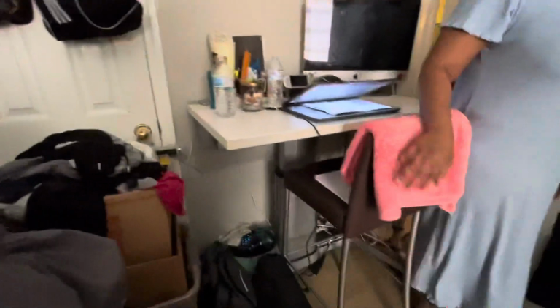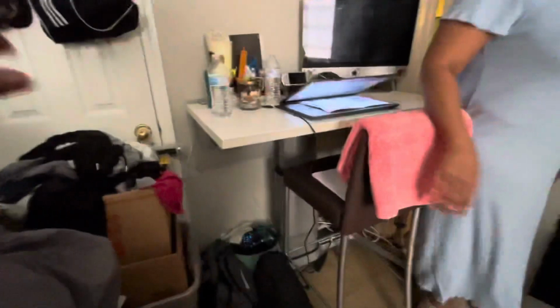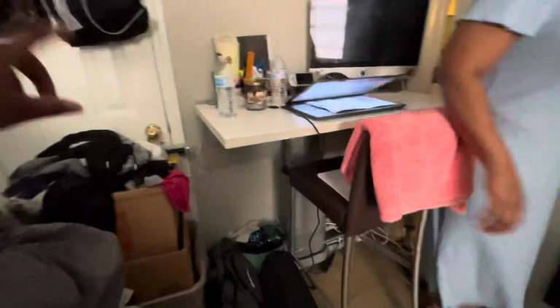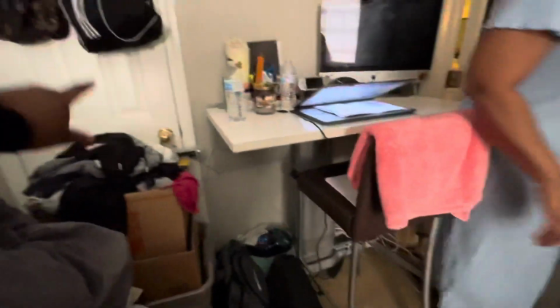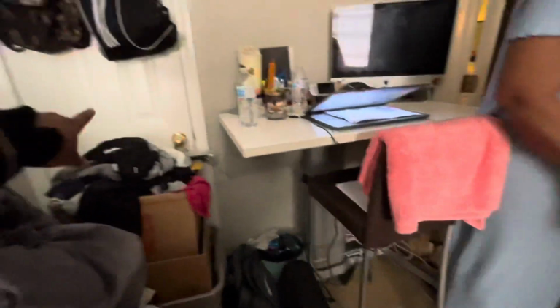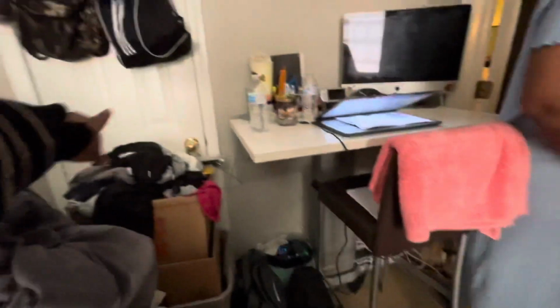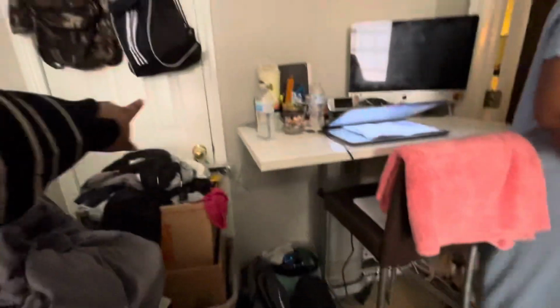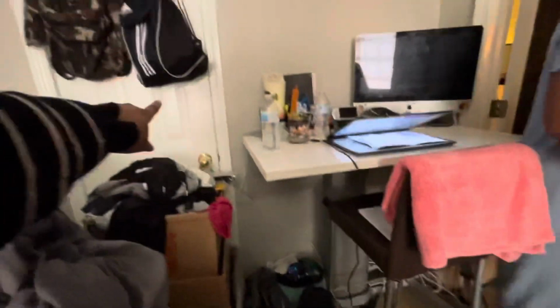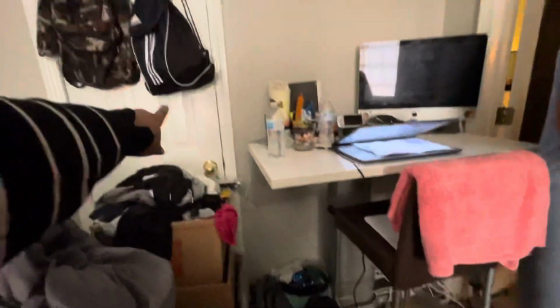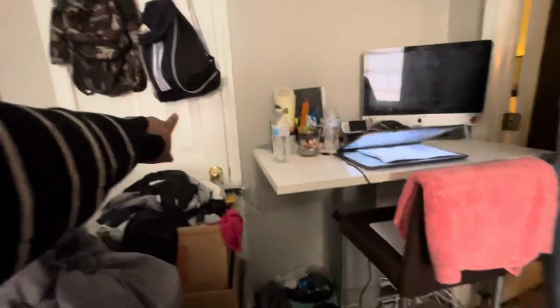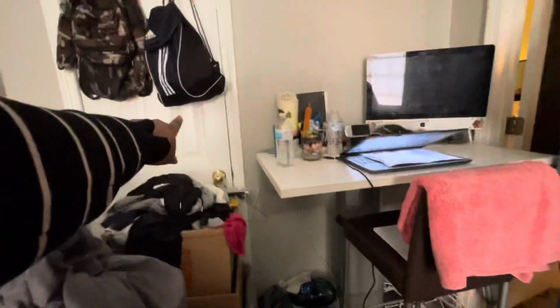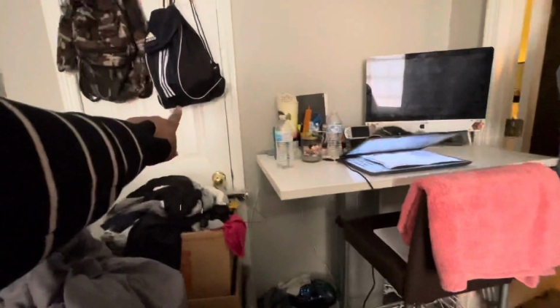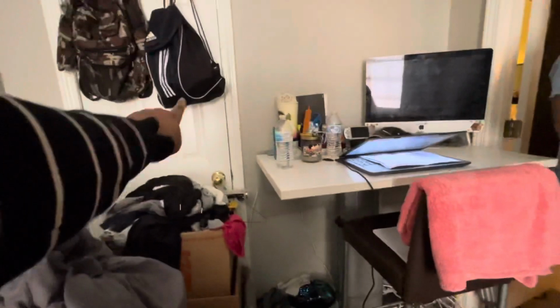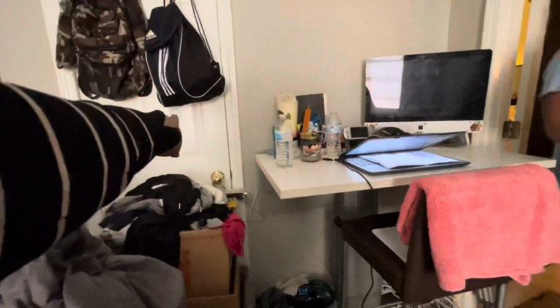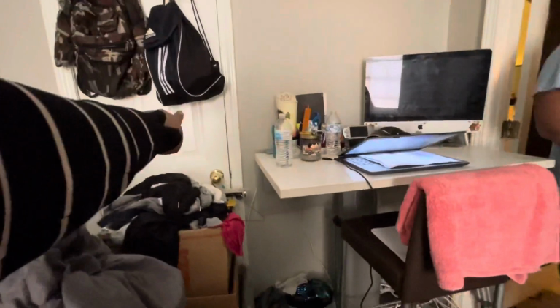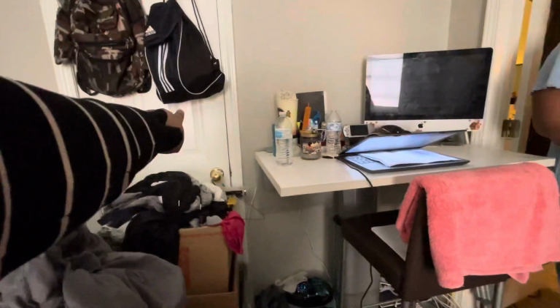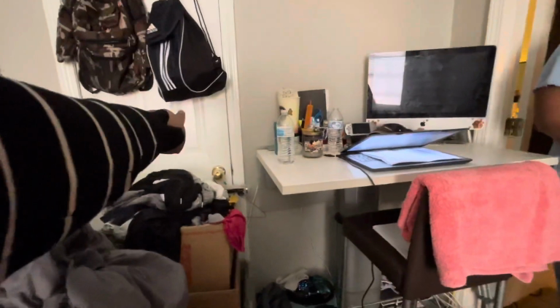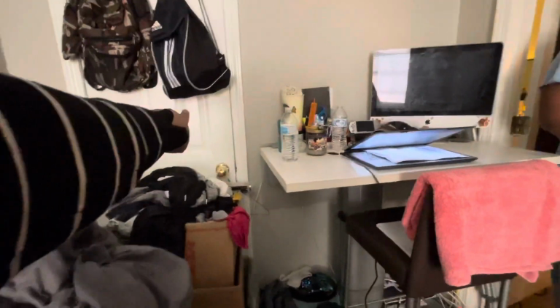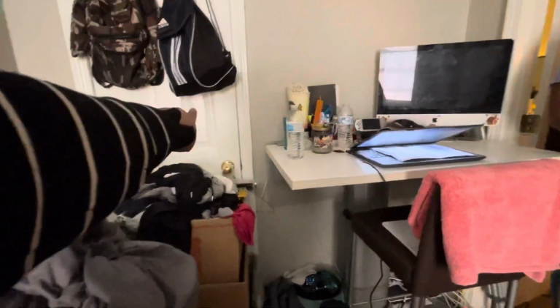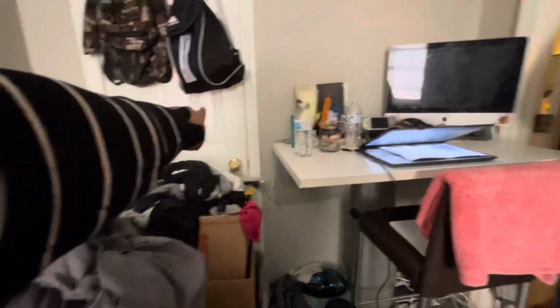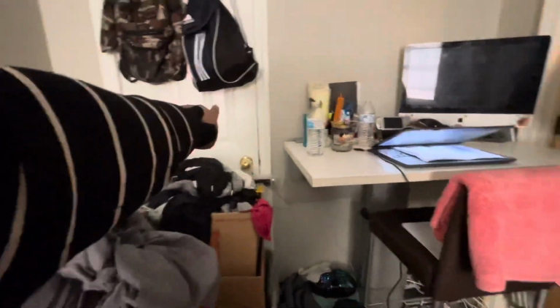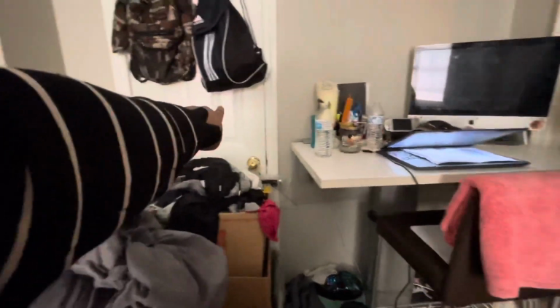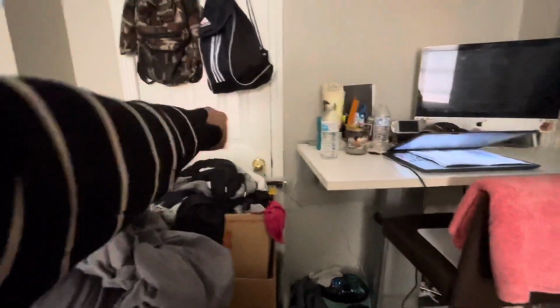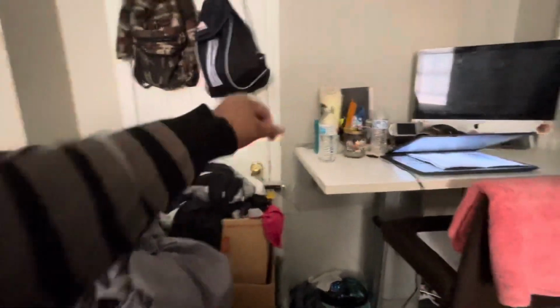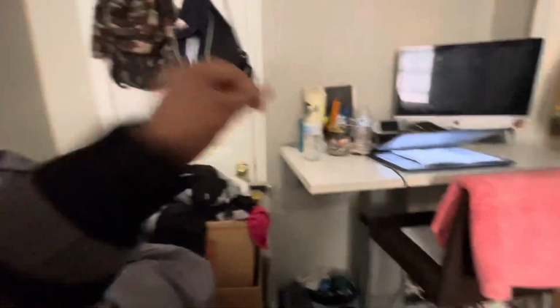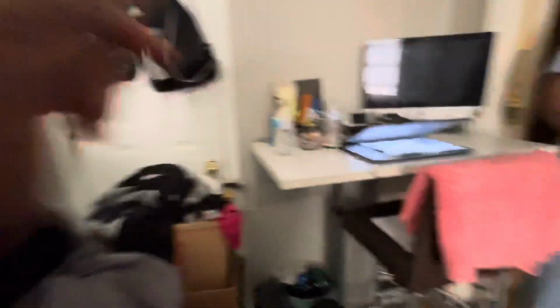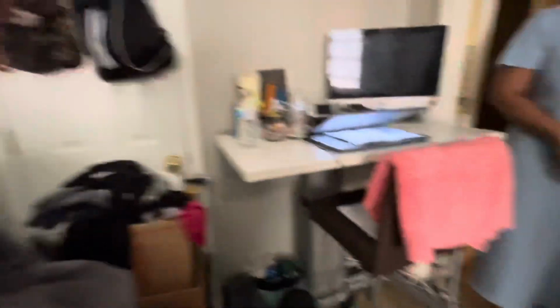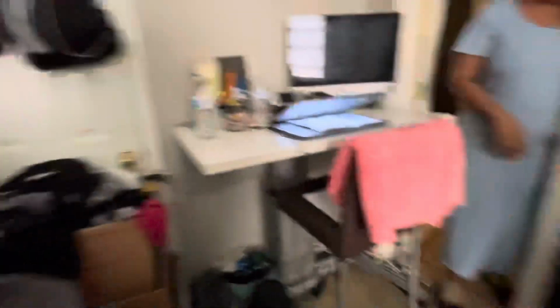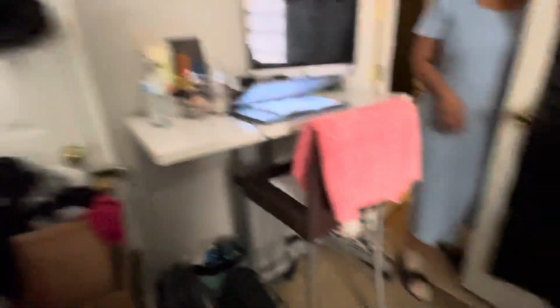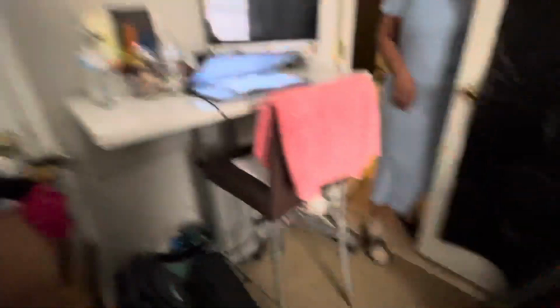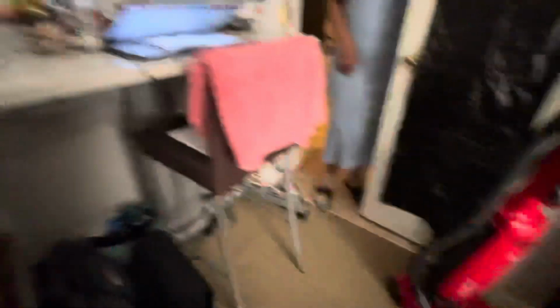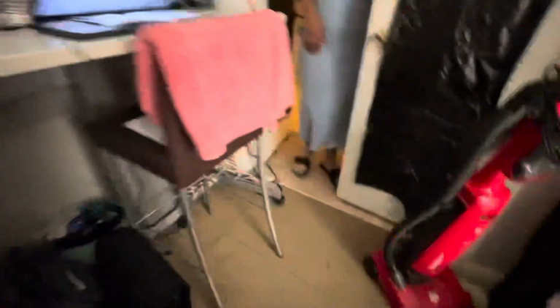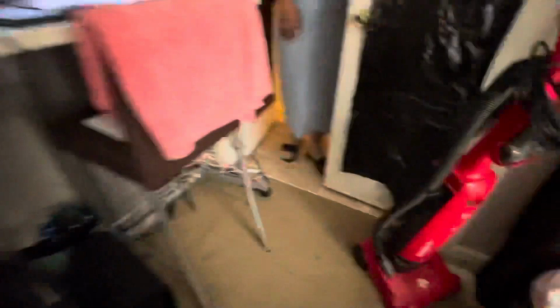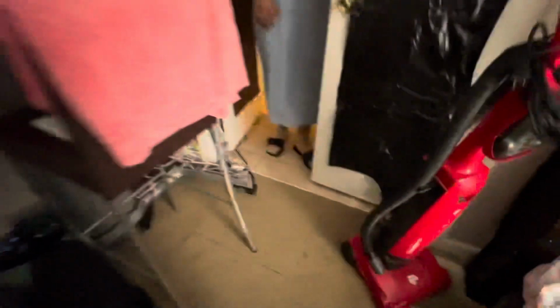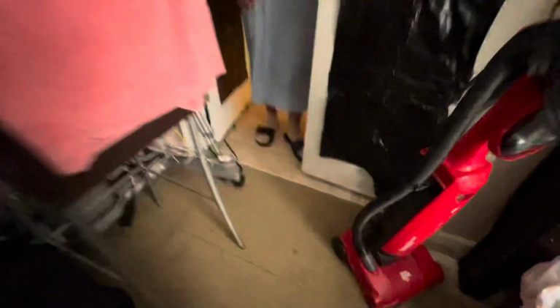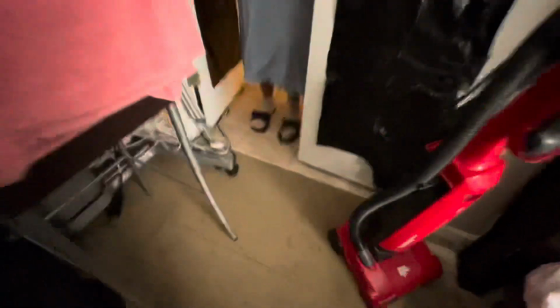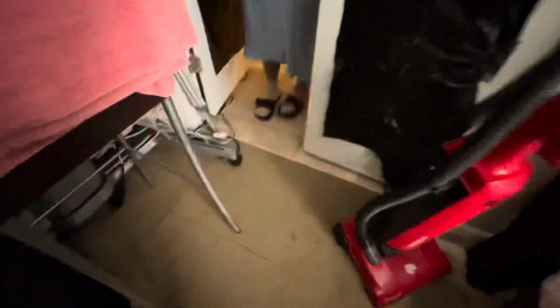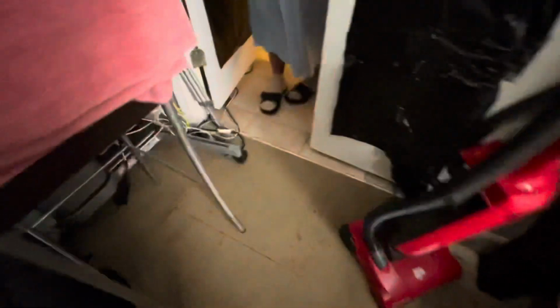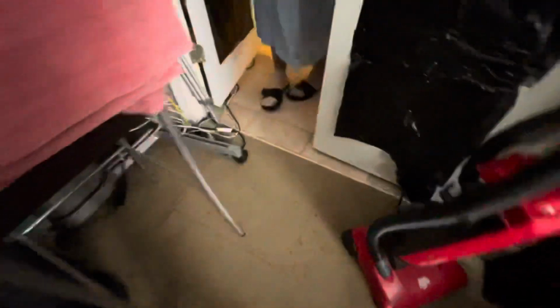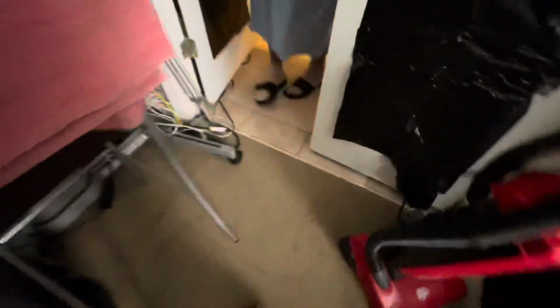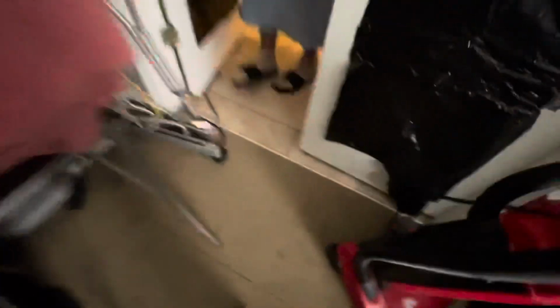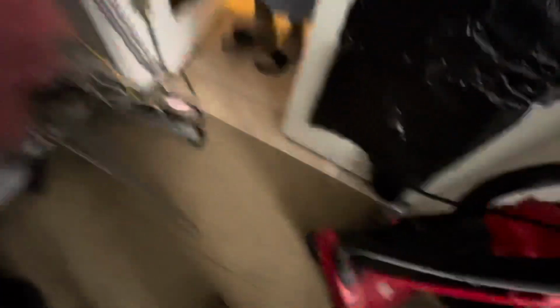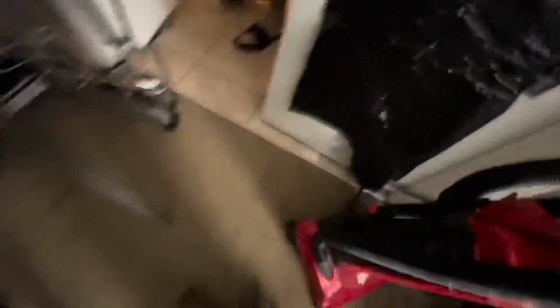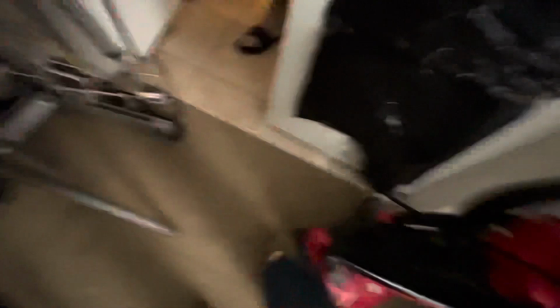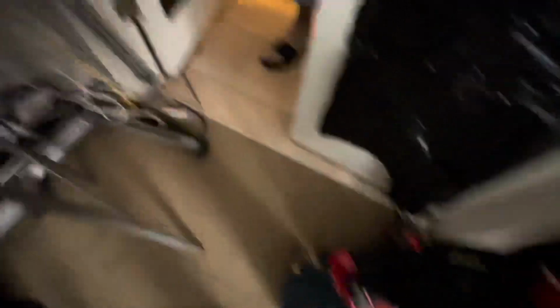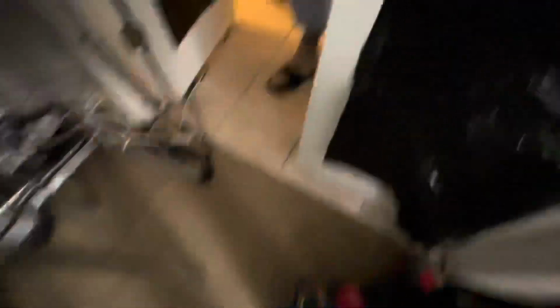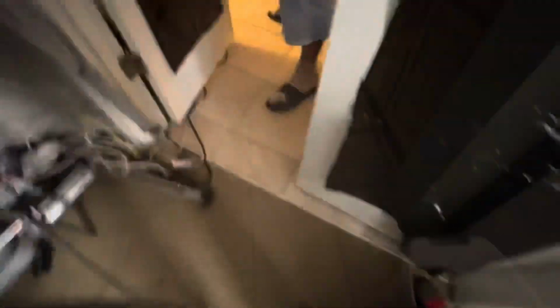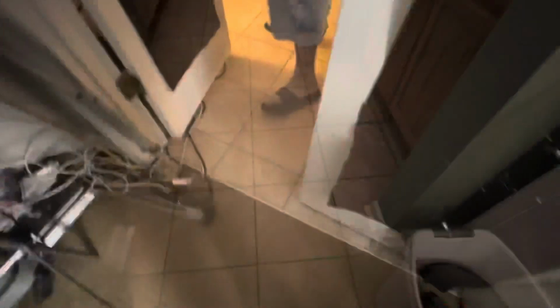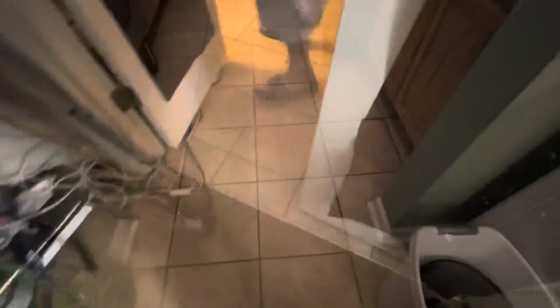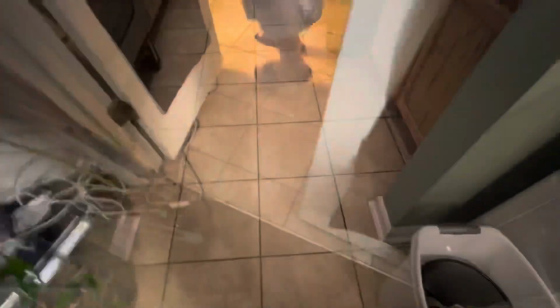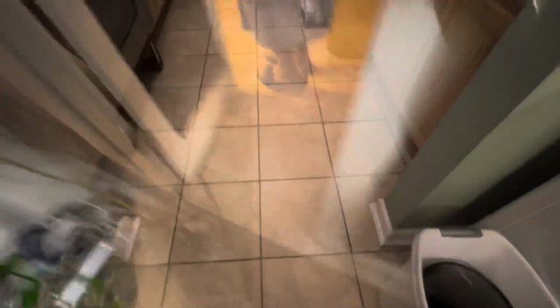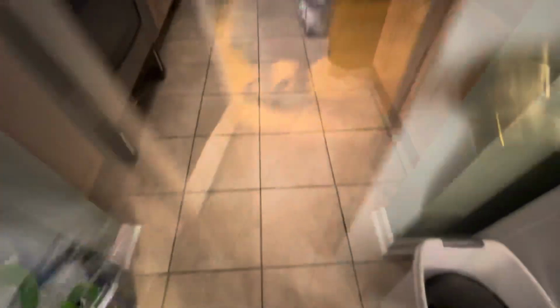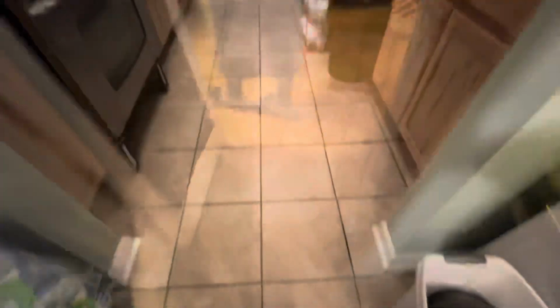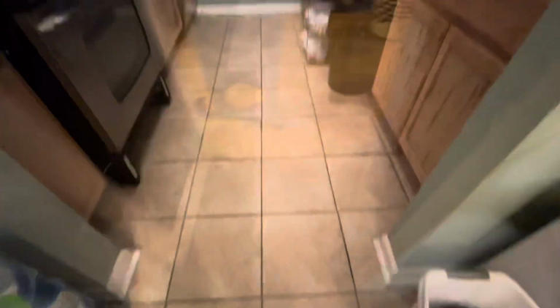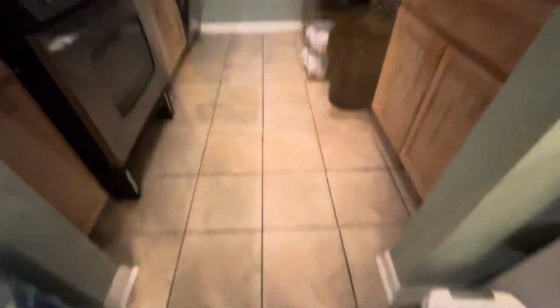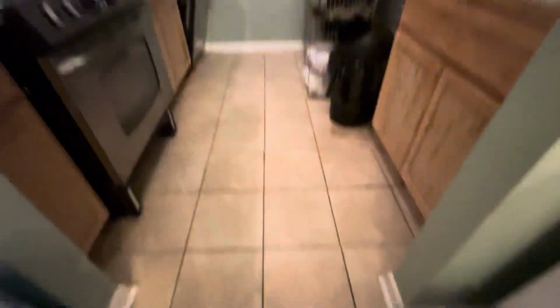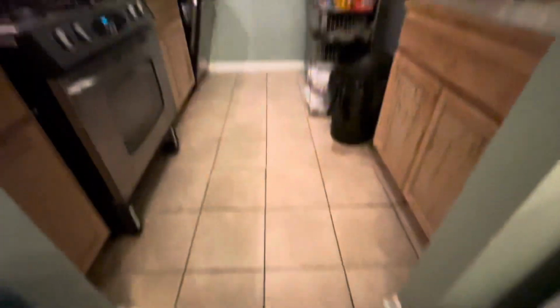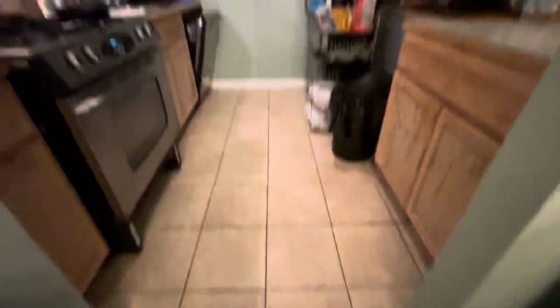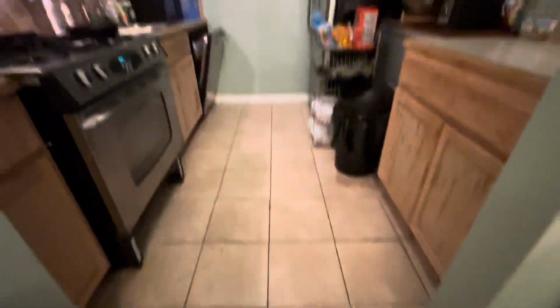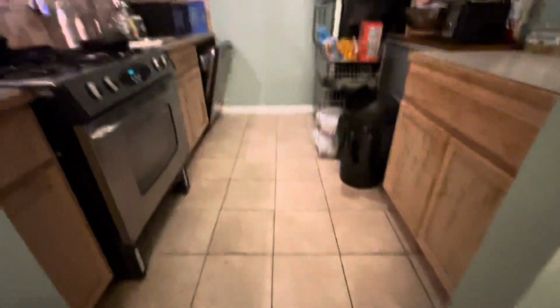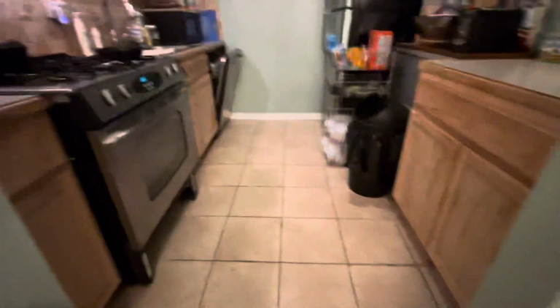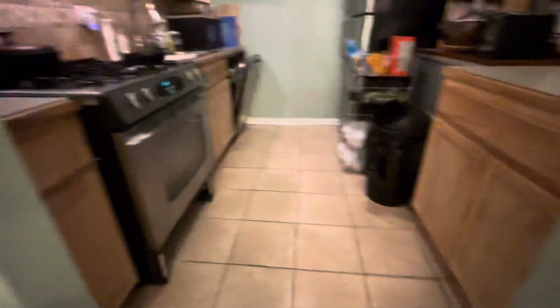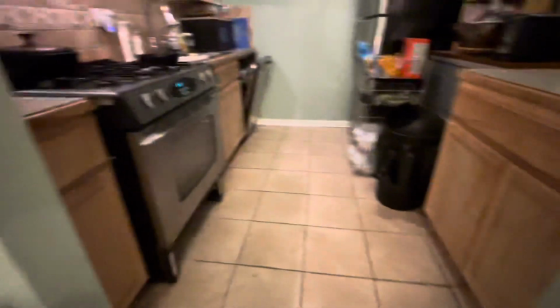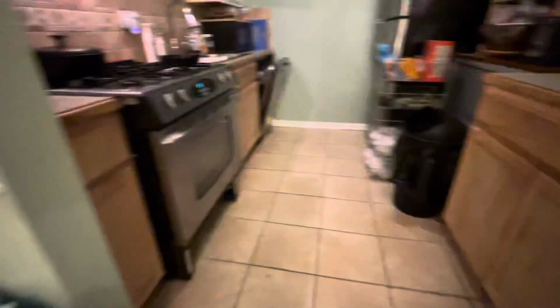And this door goes — this is a closet? That closet right there. Another thing I did was that. Cracks in the floor.